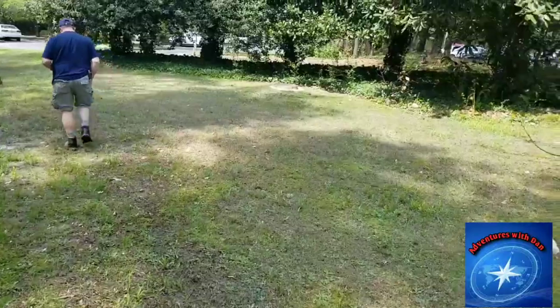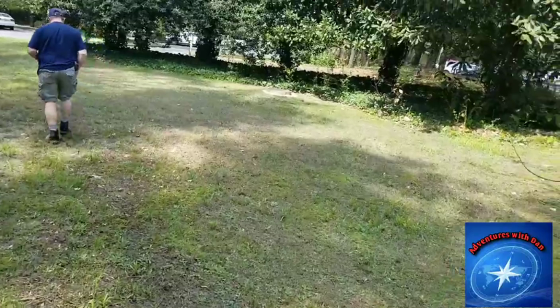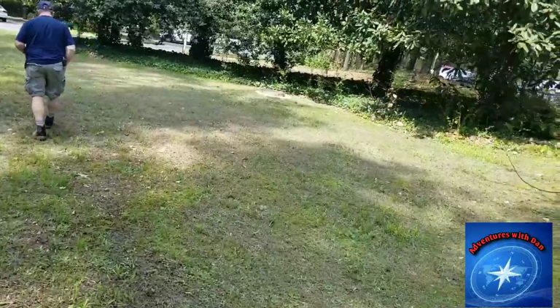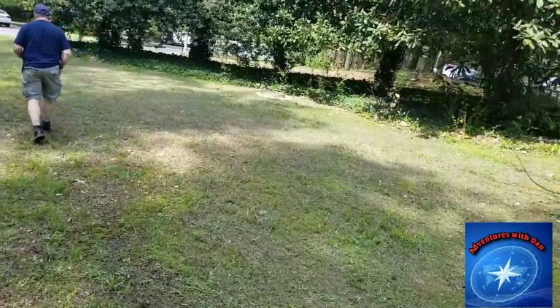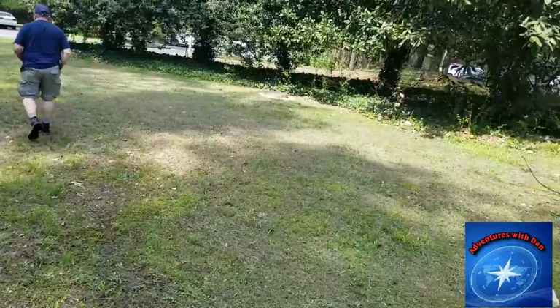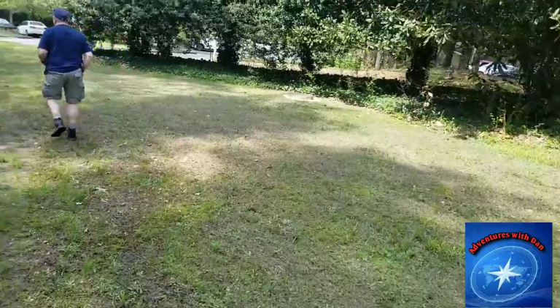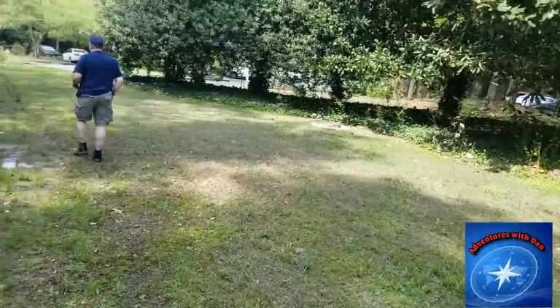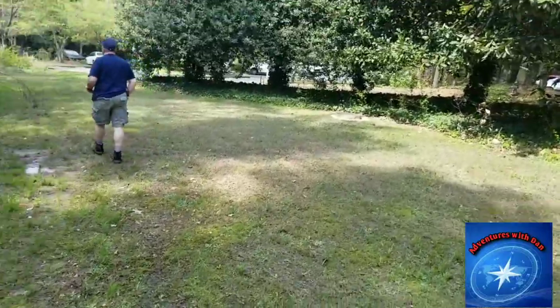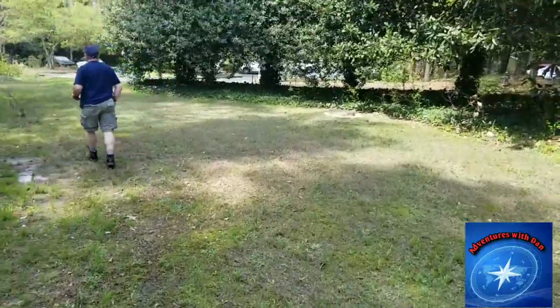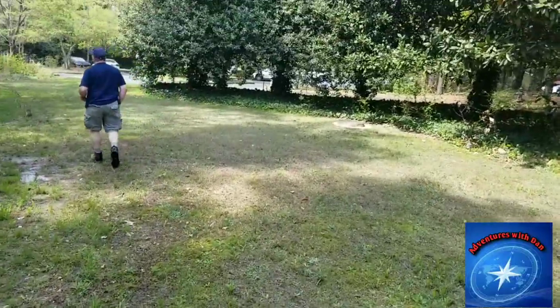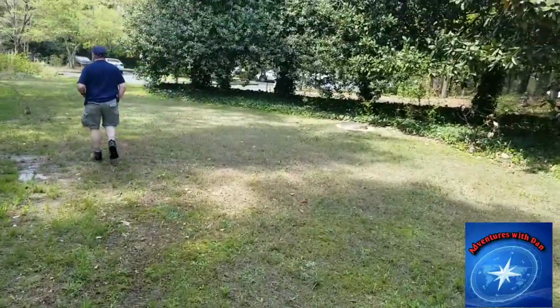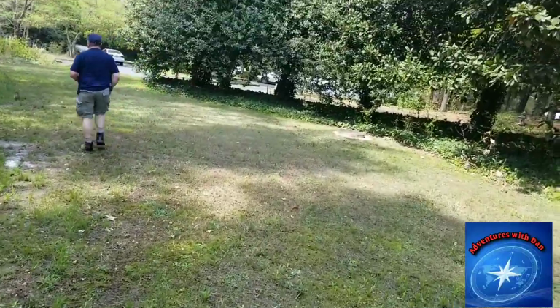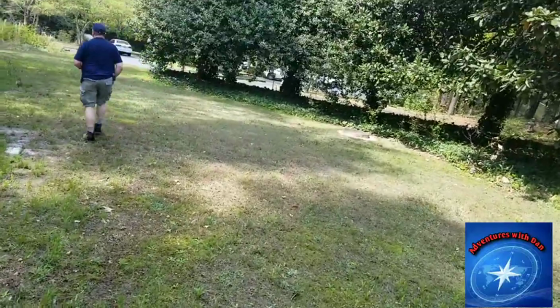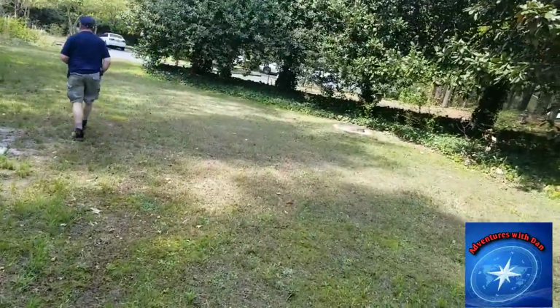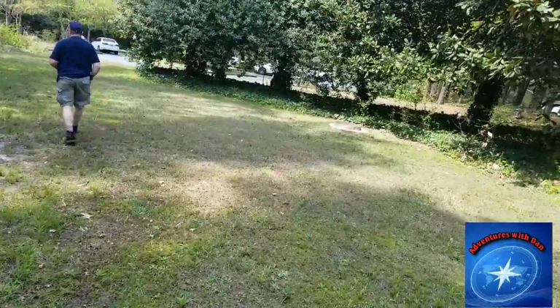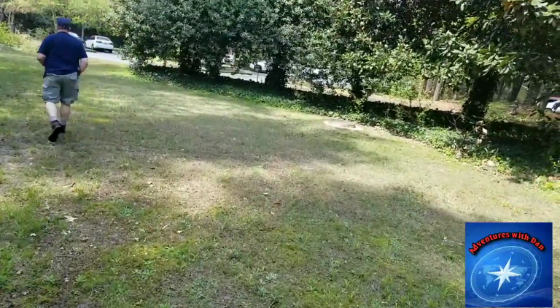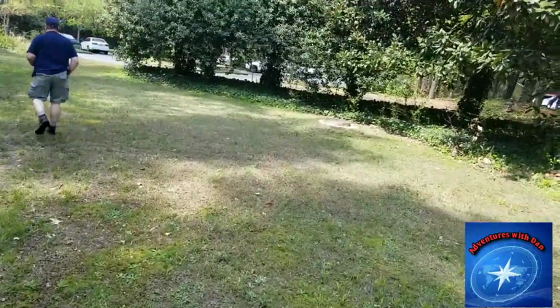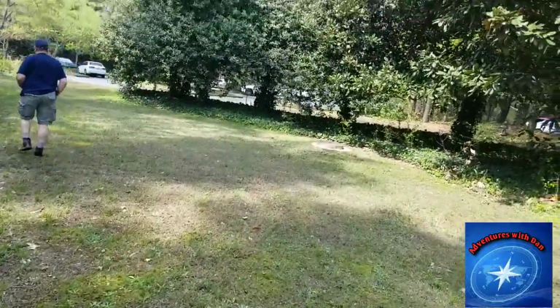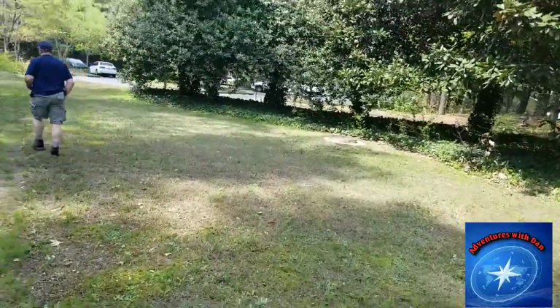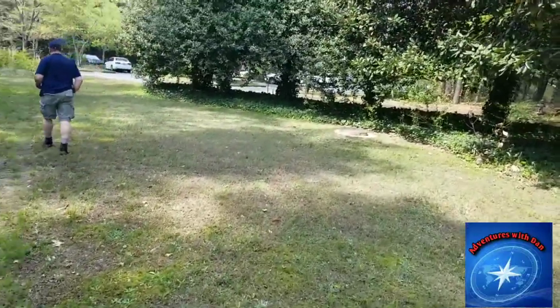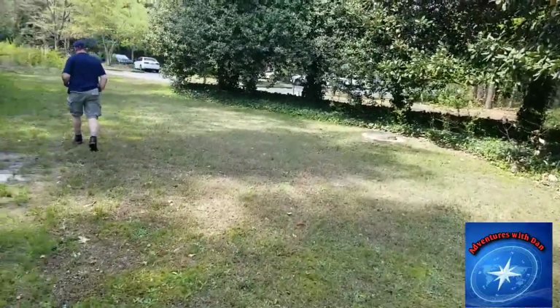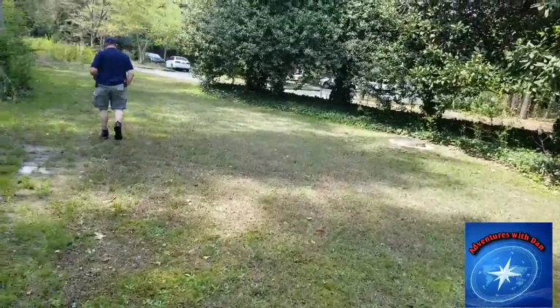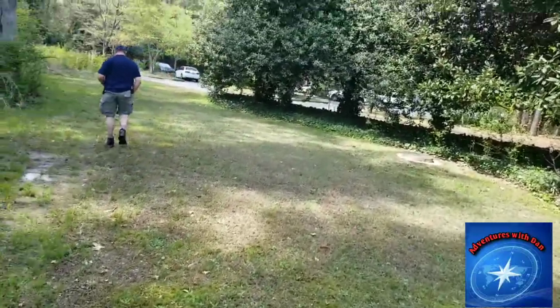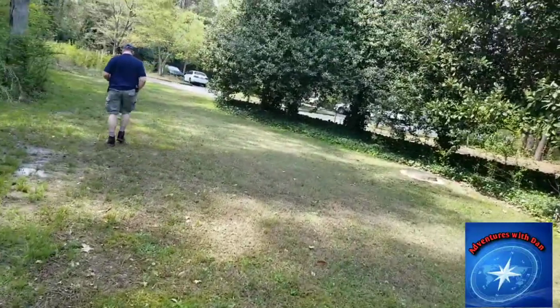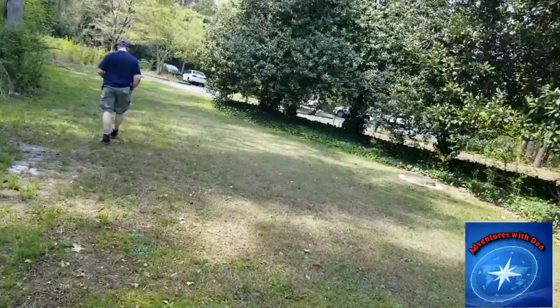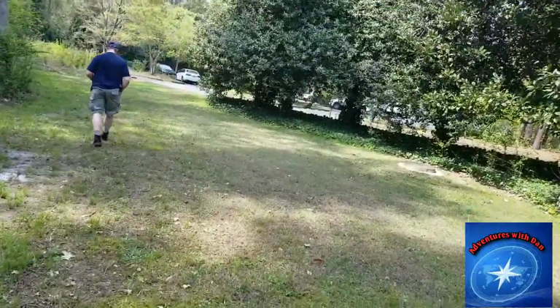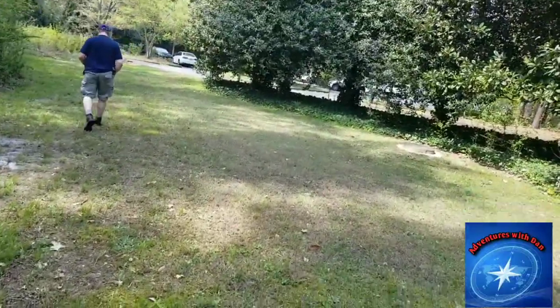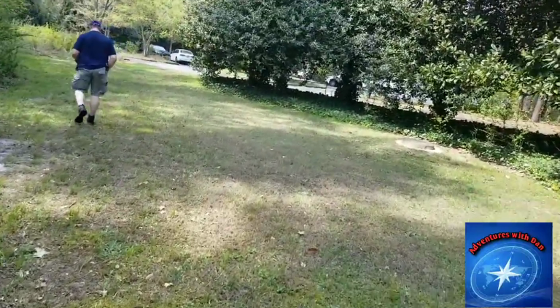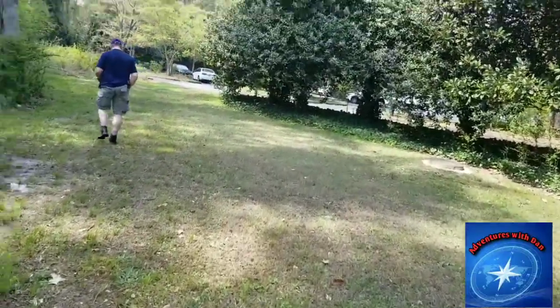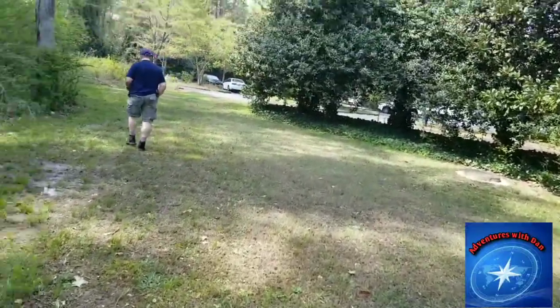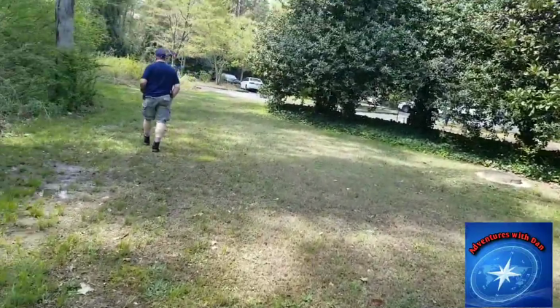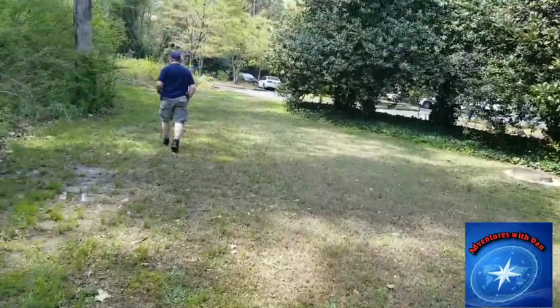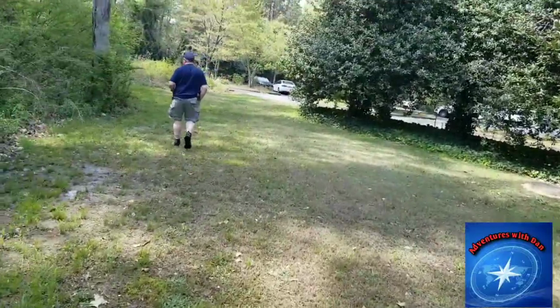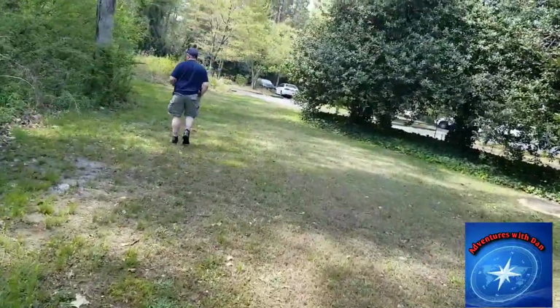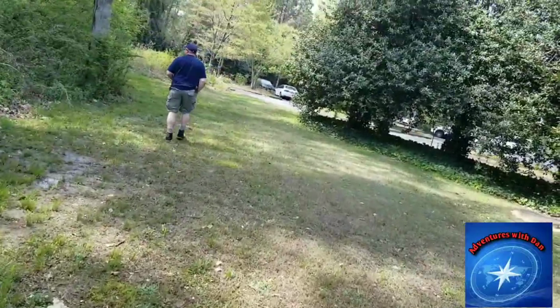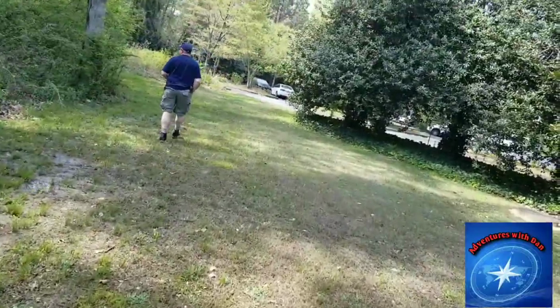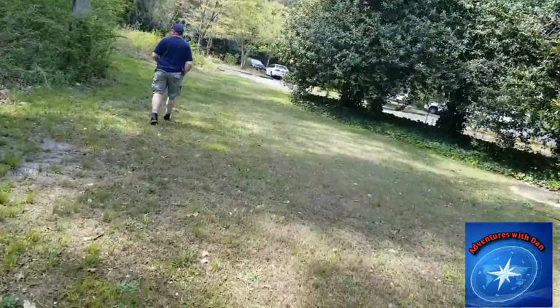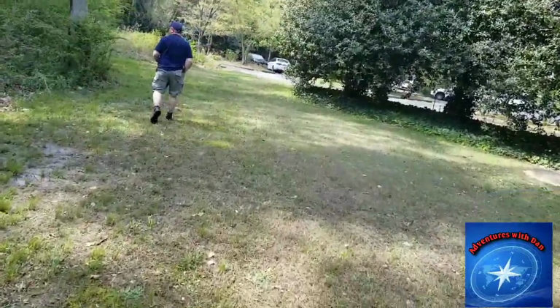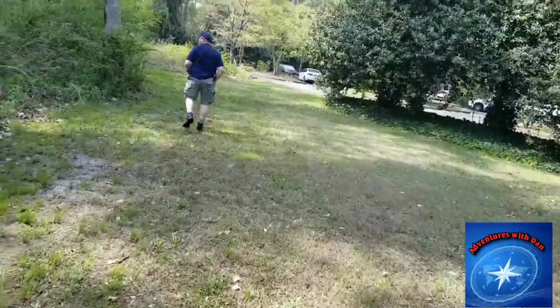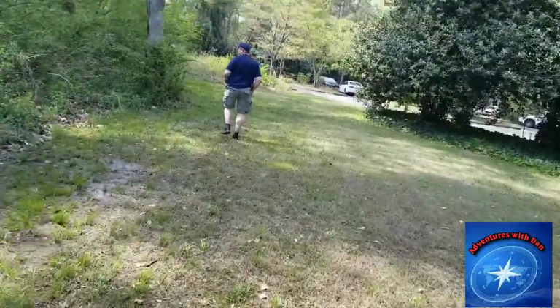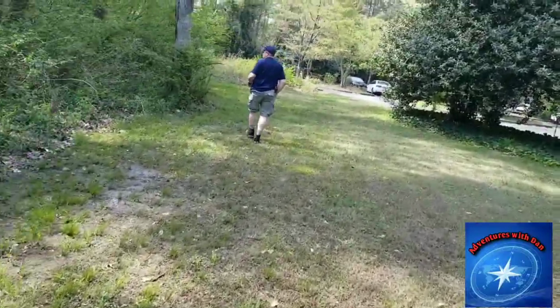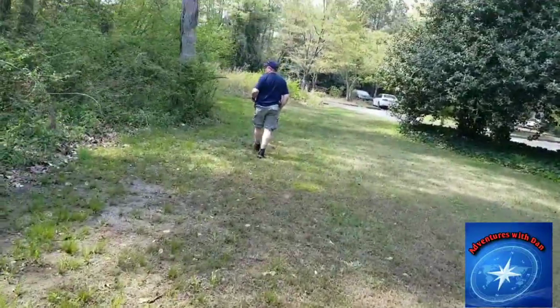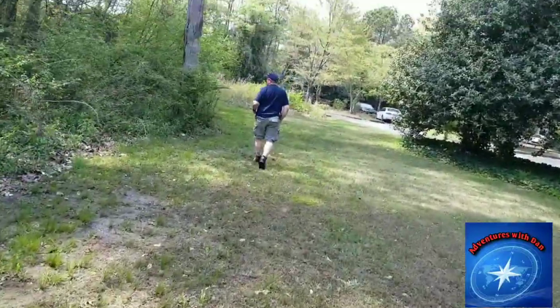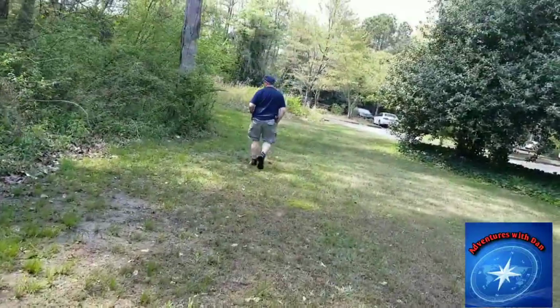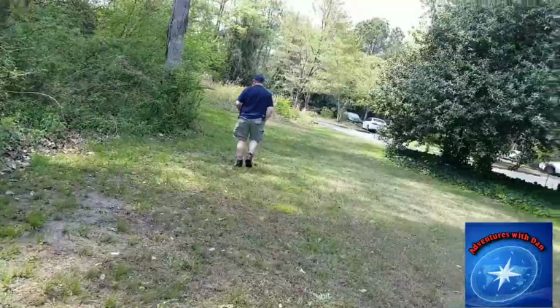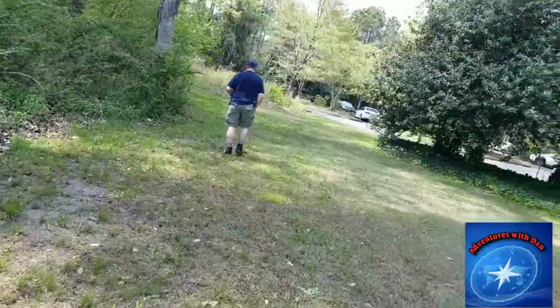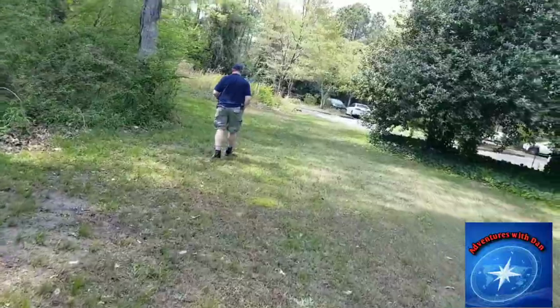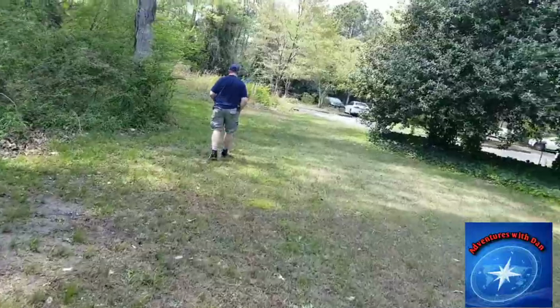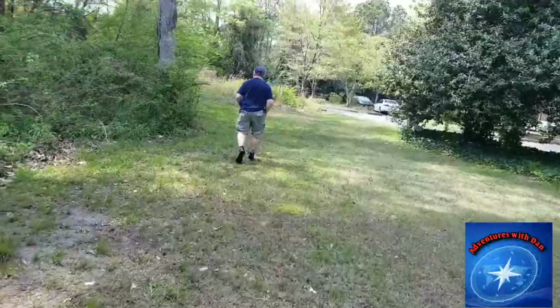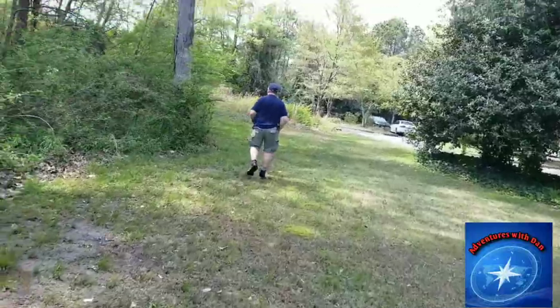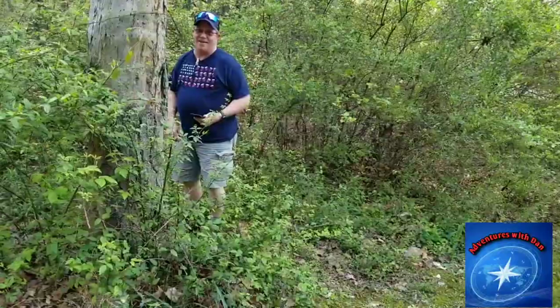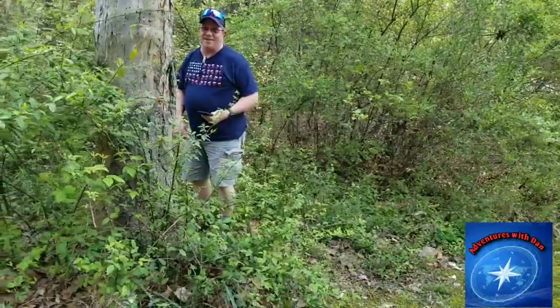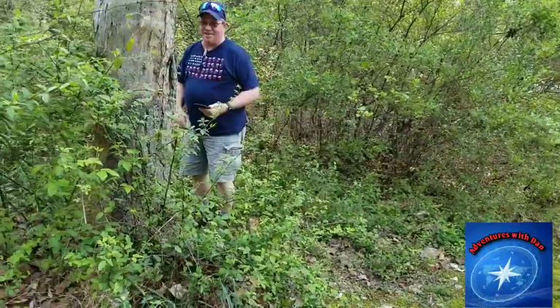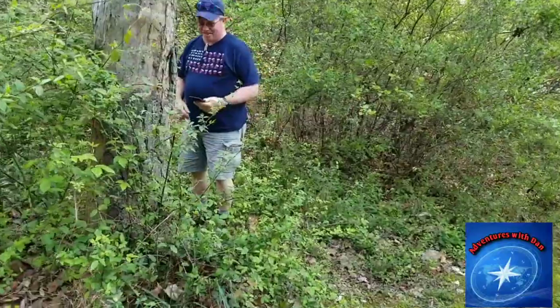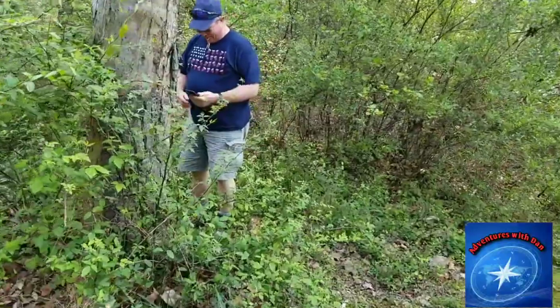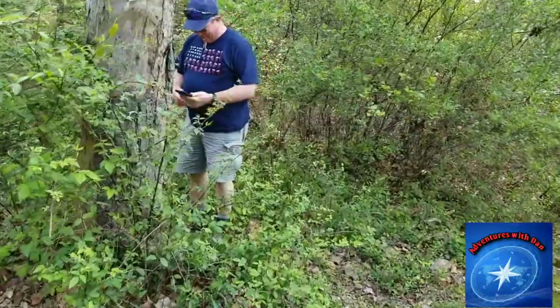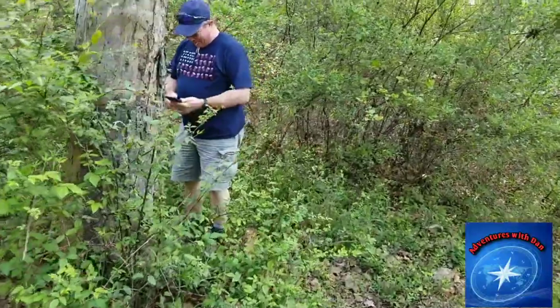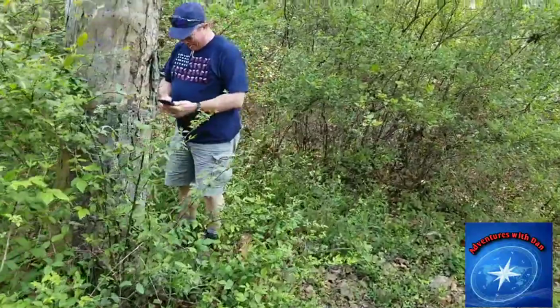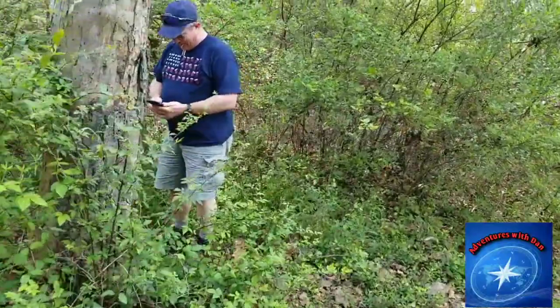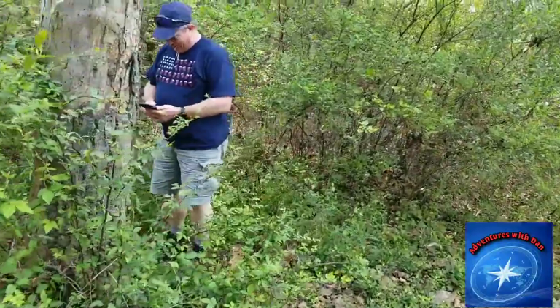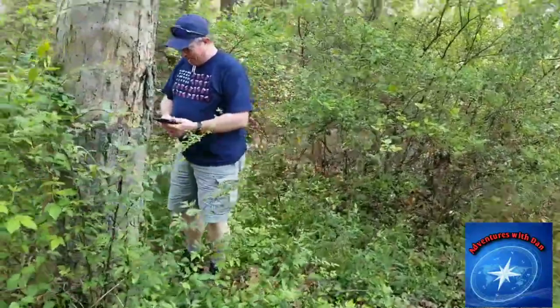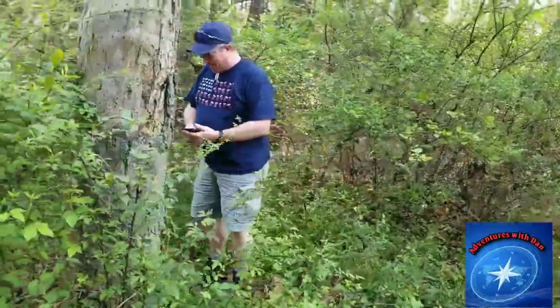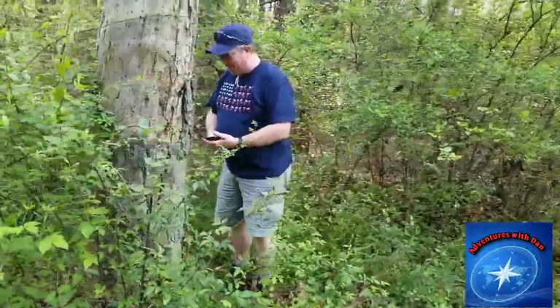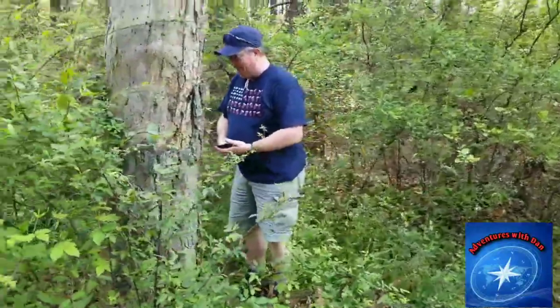We are heading to another cache location. This cache has 70-something favorite points. Looks like he spotted it probably.